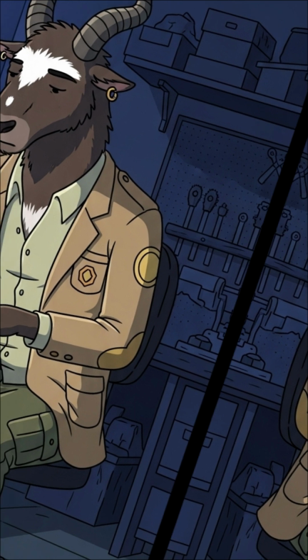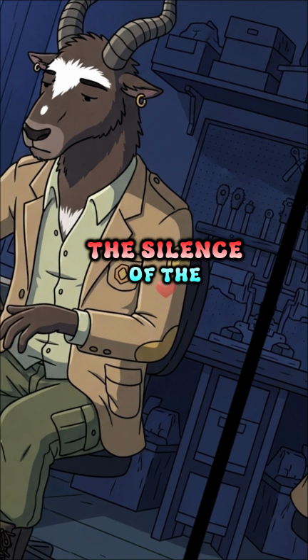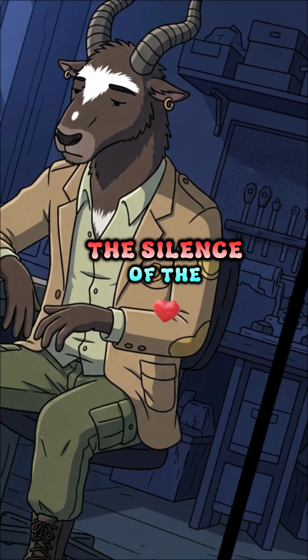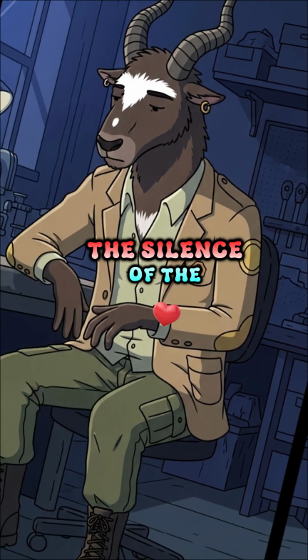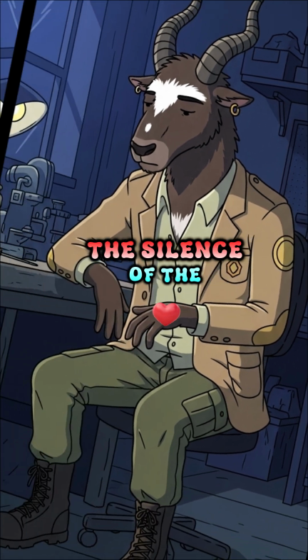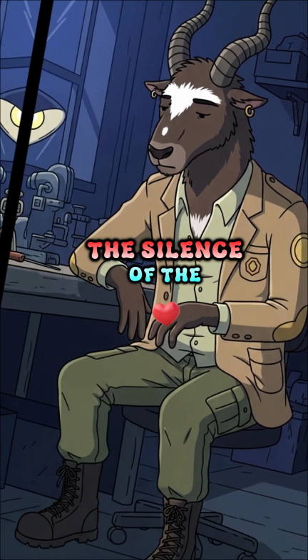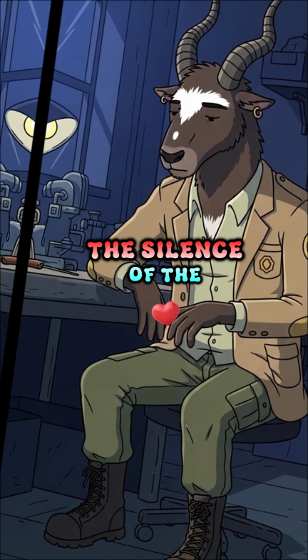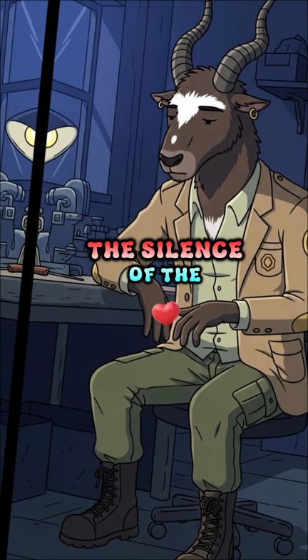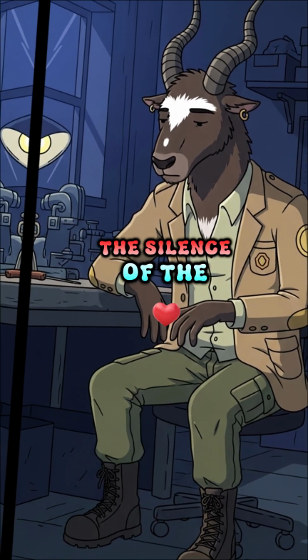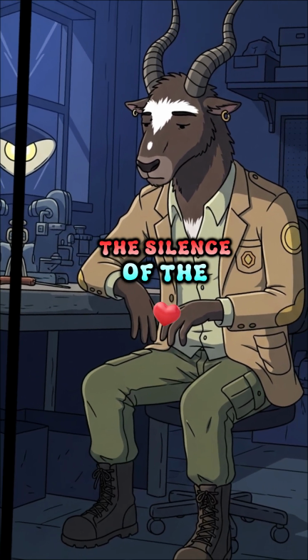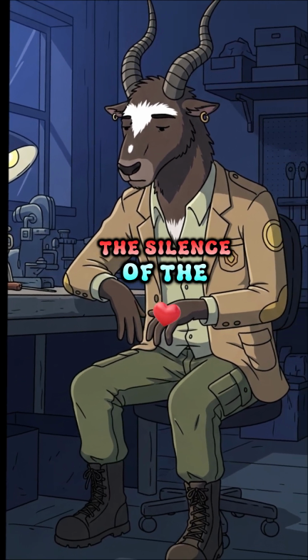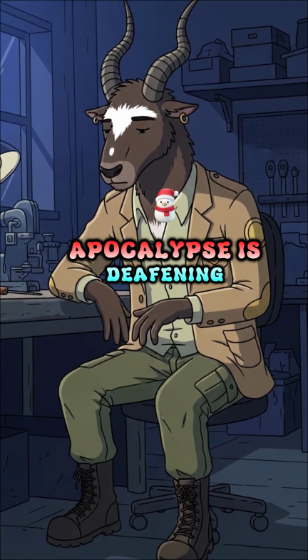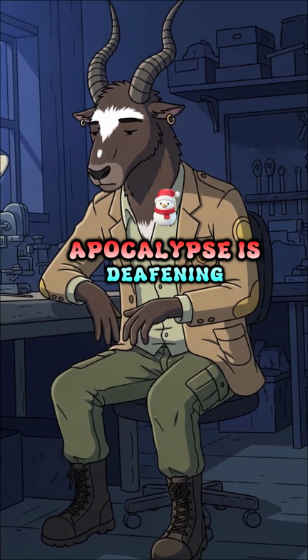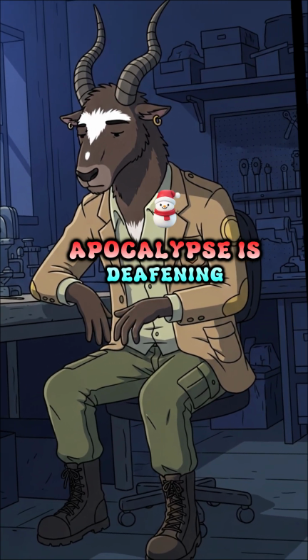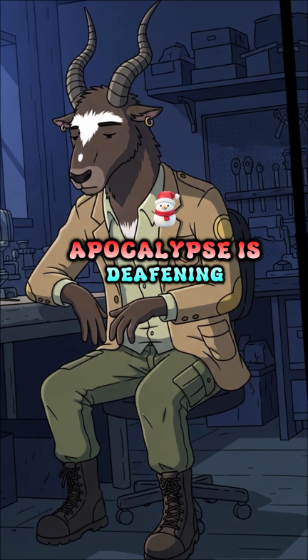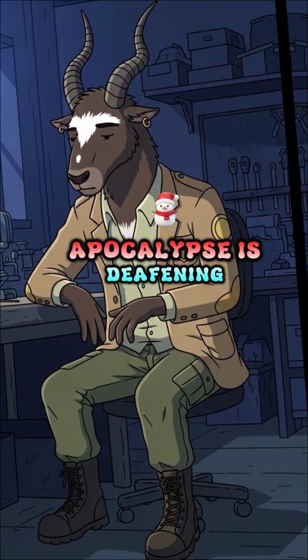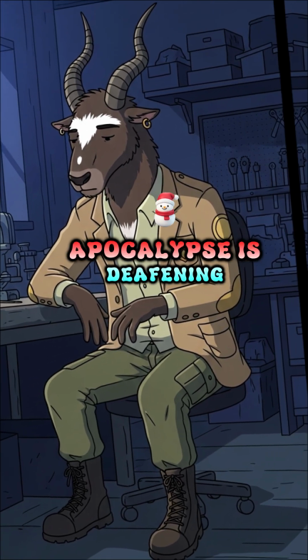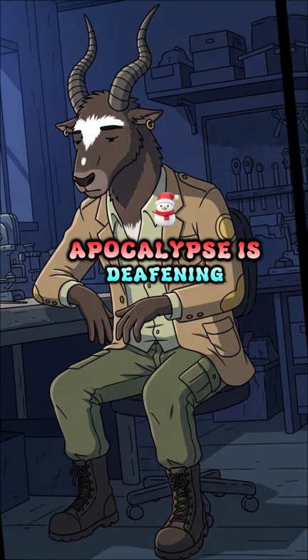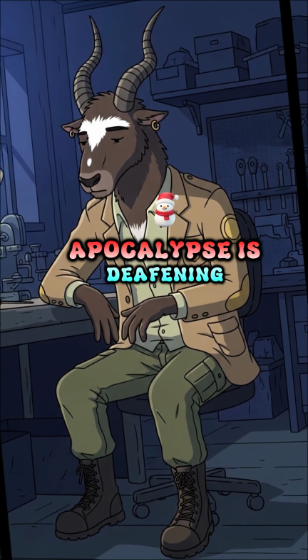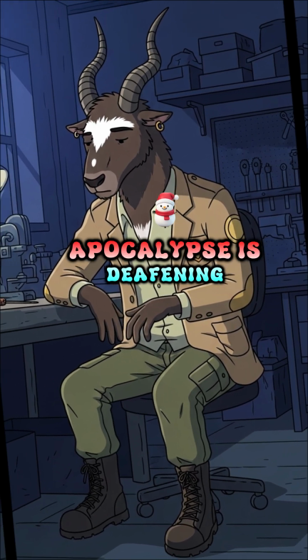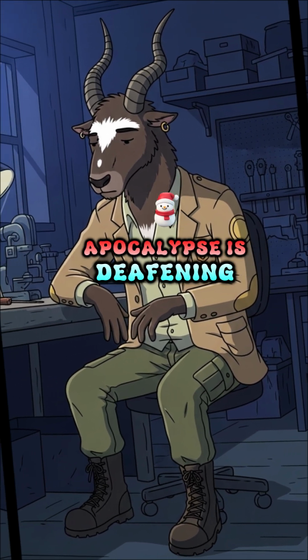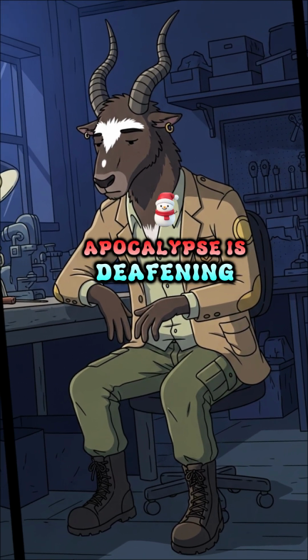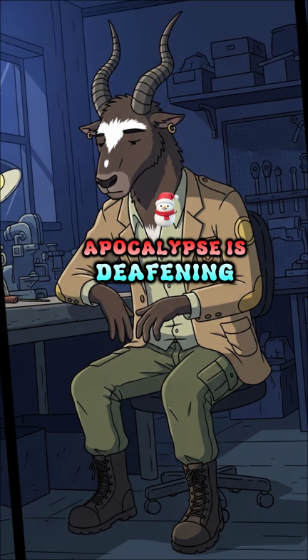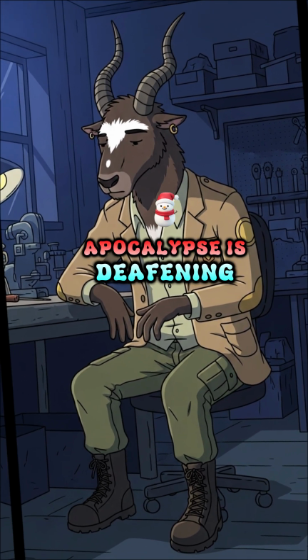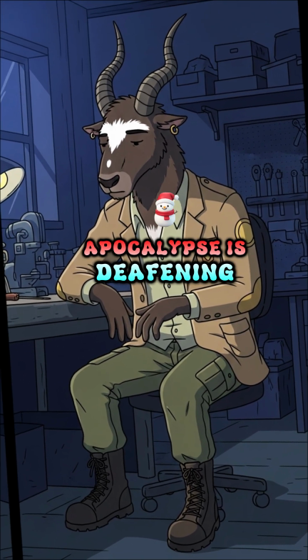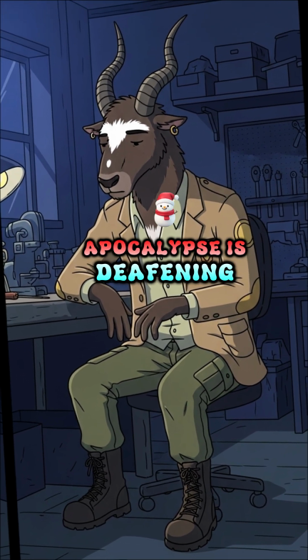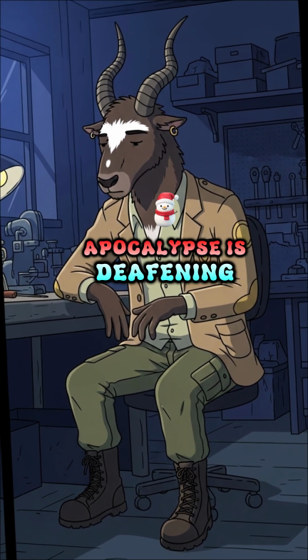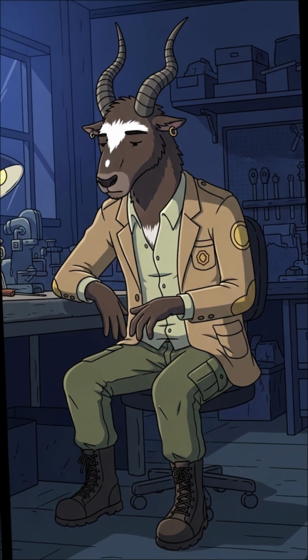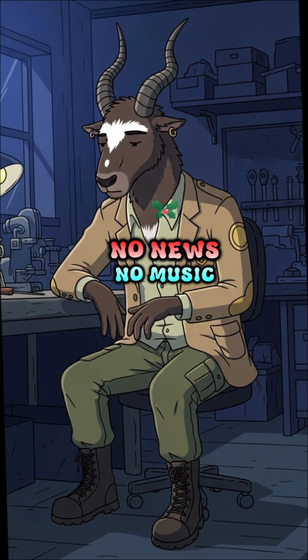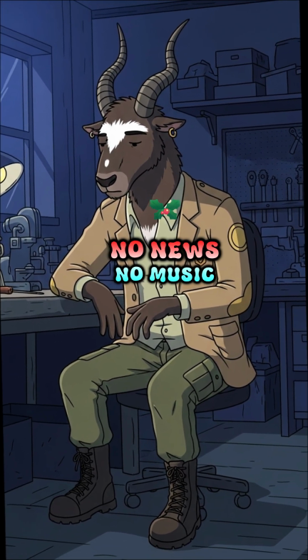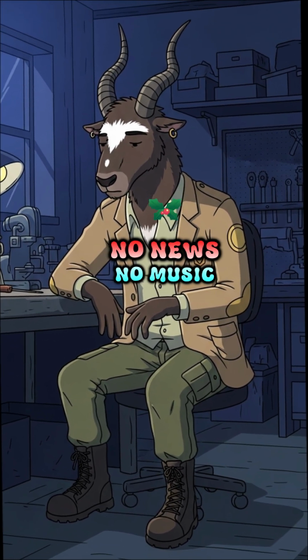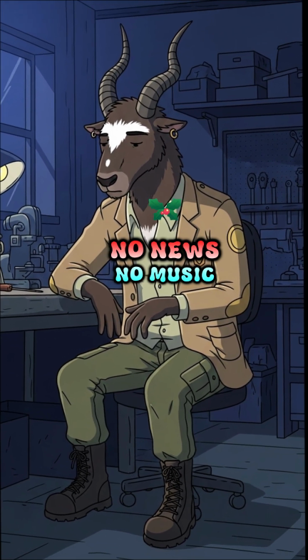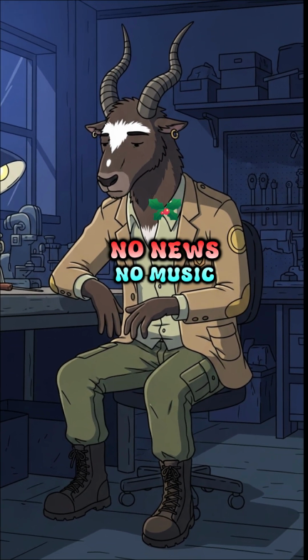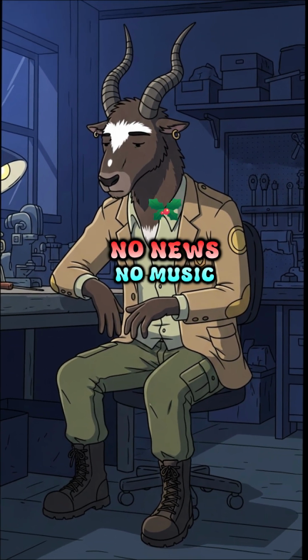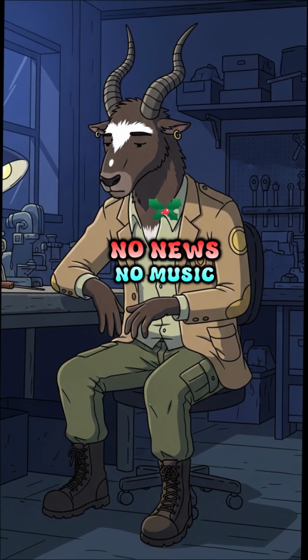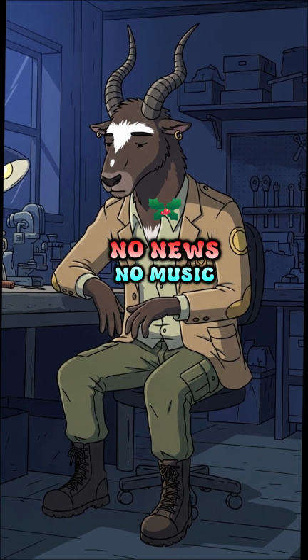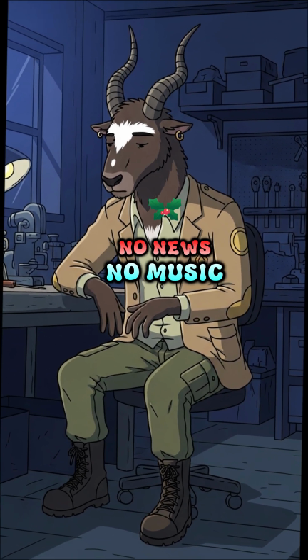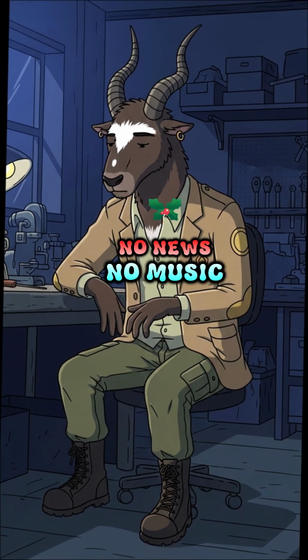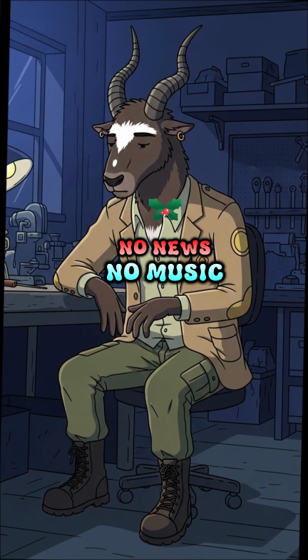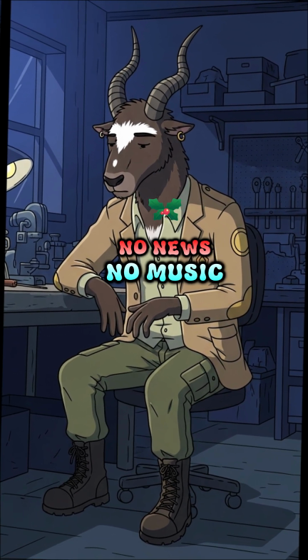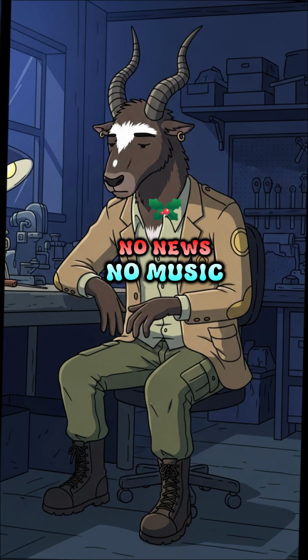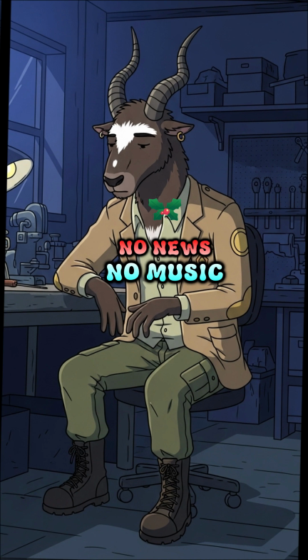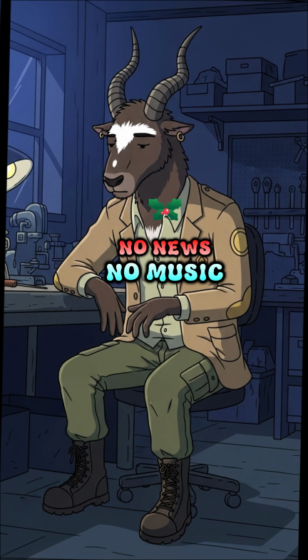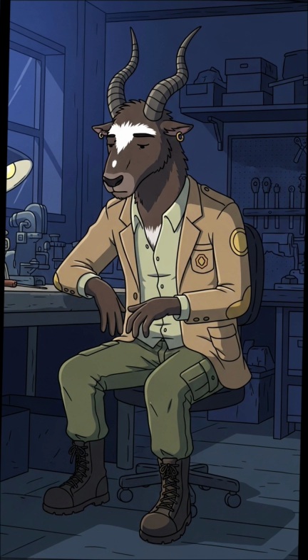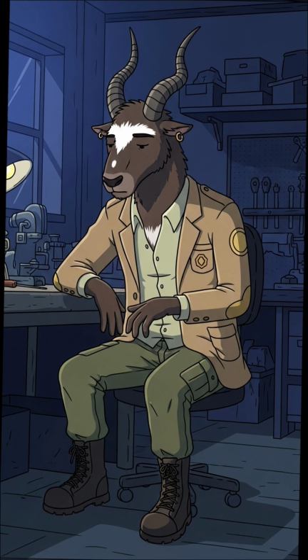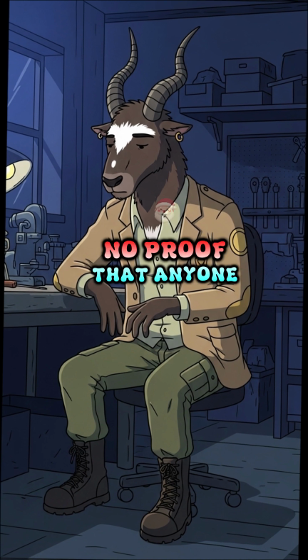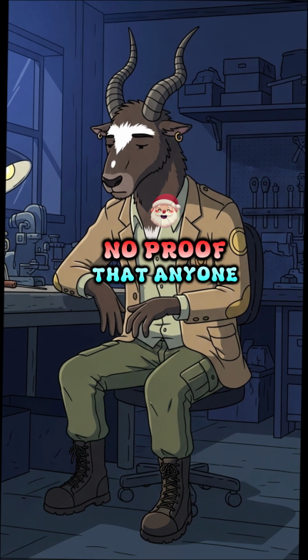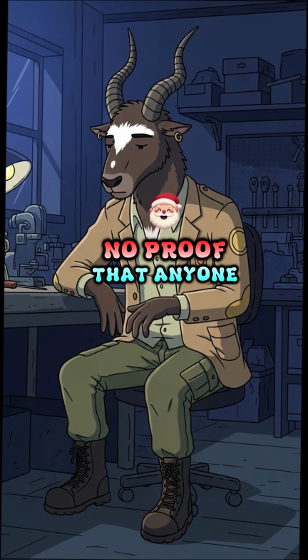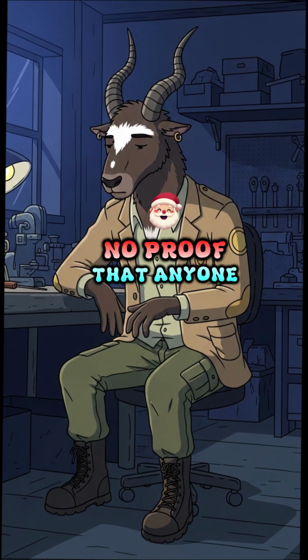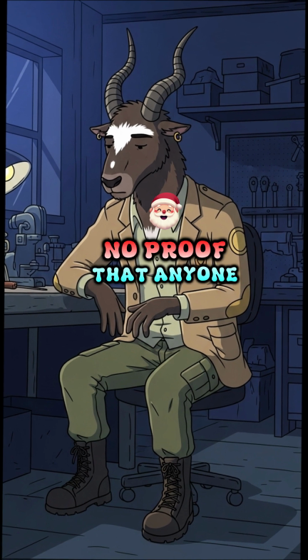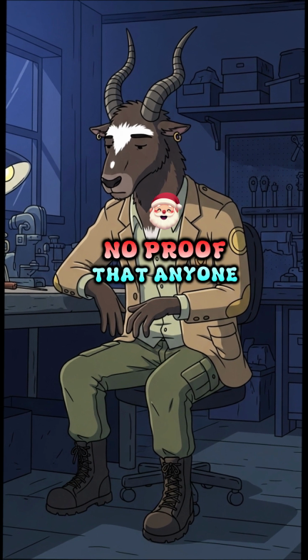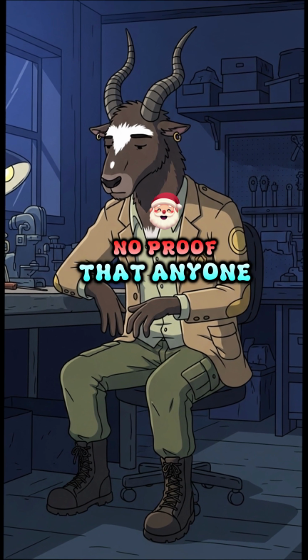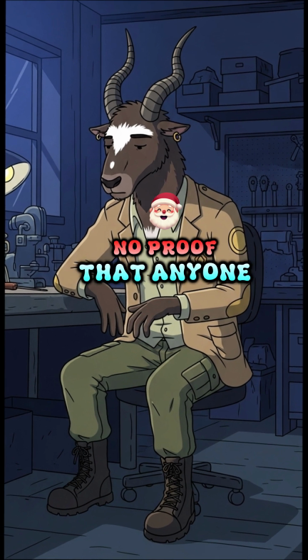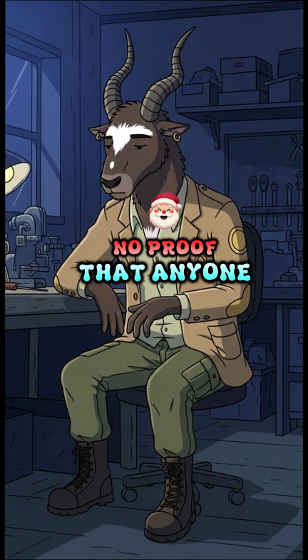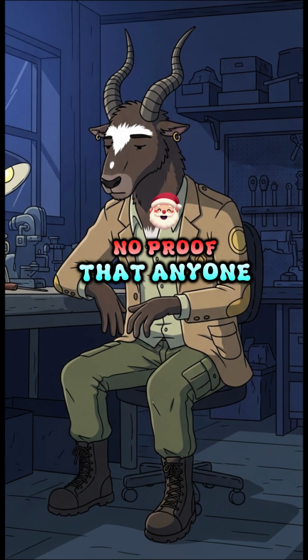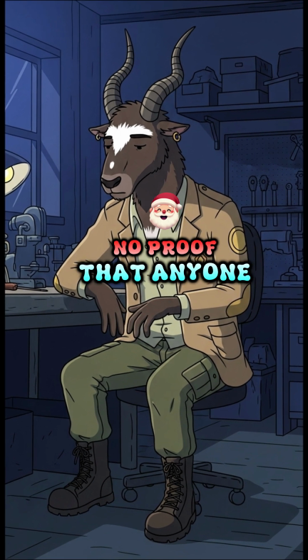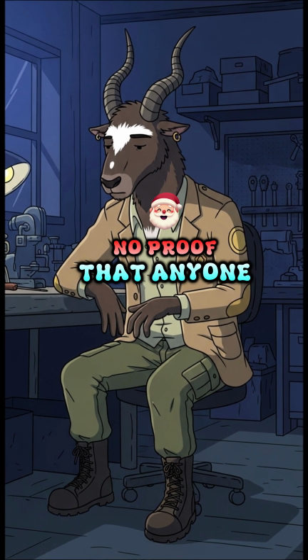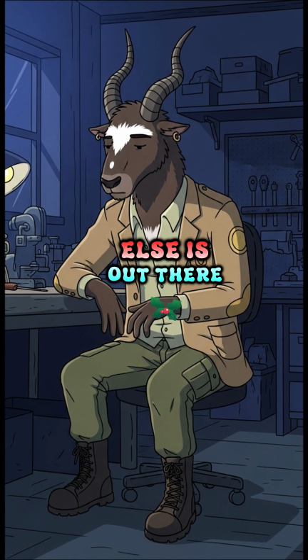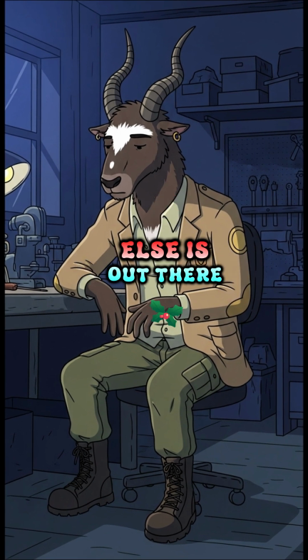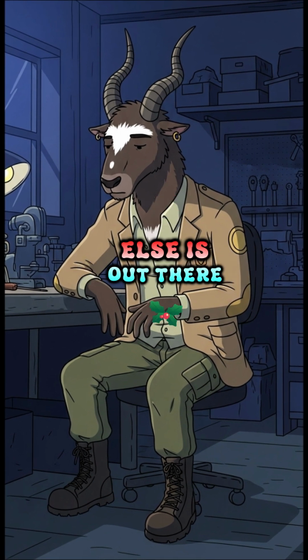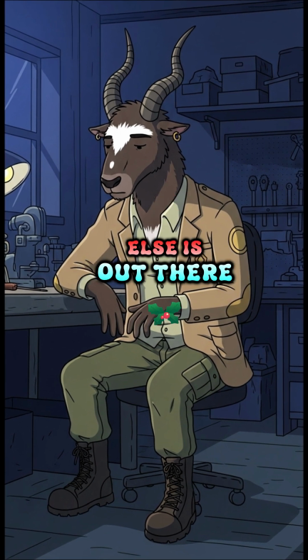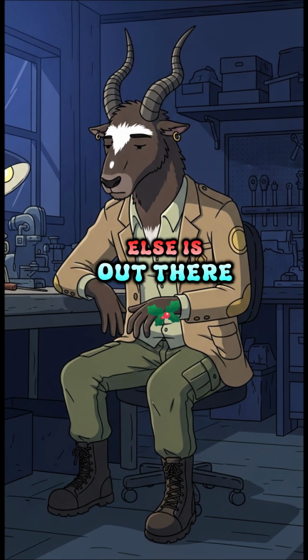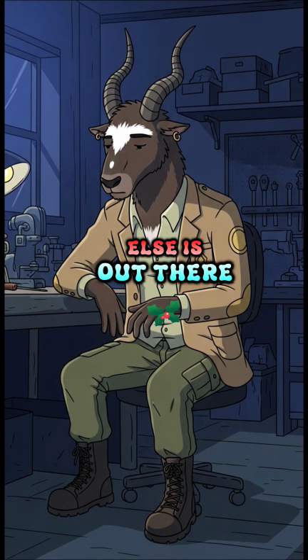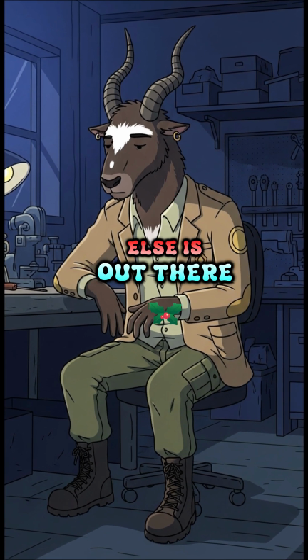The silence of the apocalypse is deafening. No news, no music, no proof that anyone else is out there.